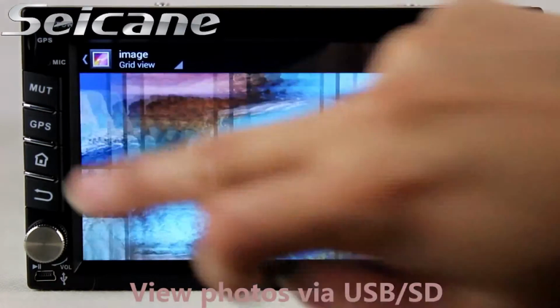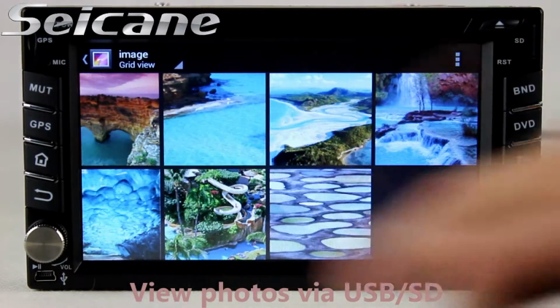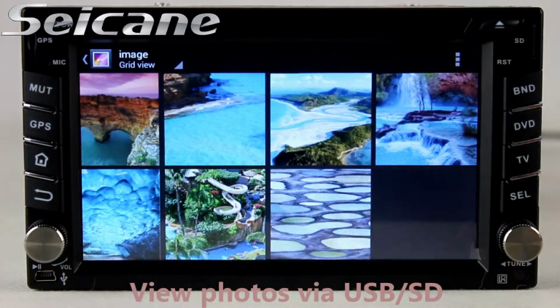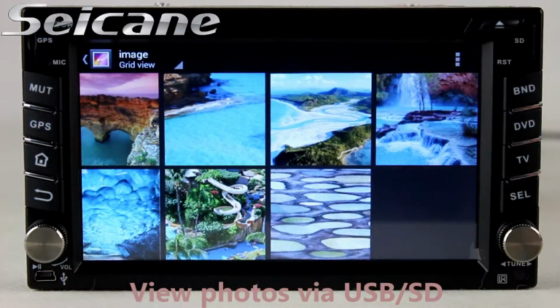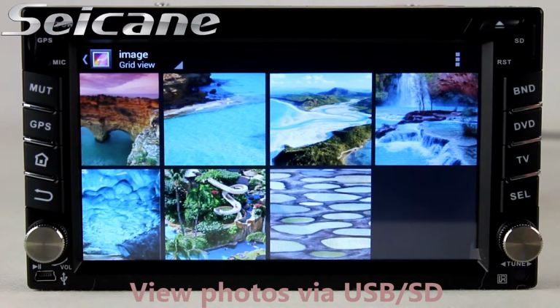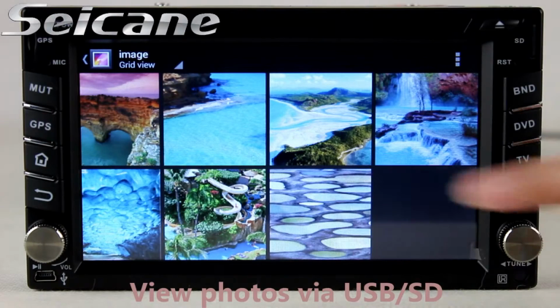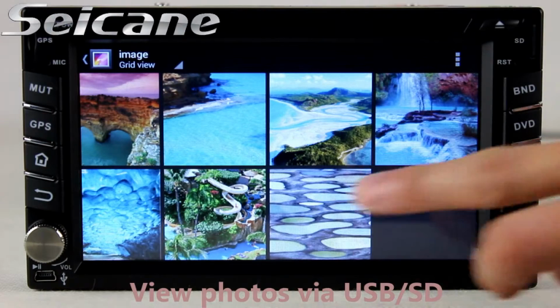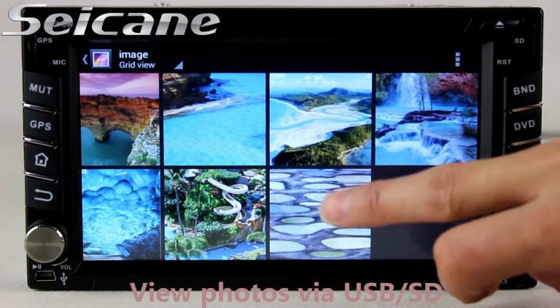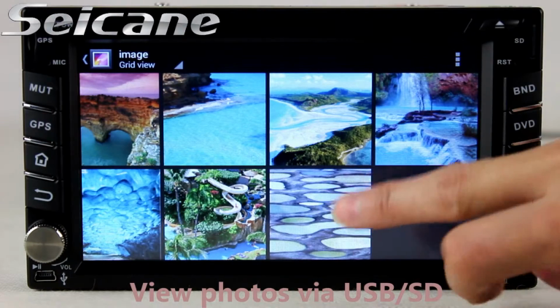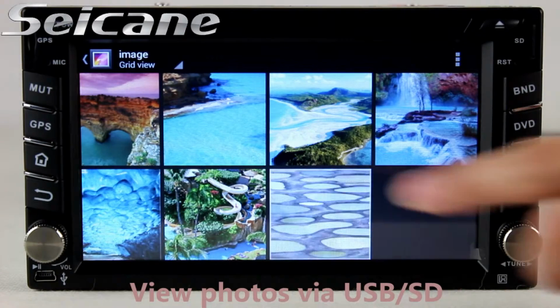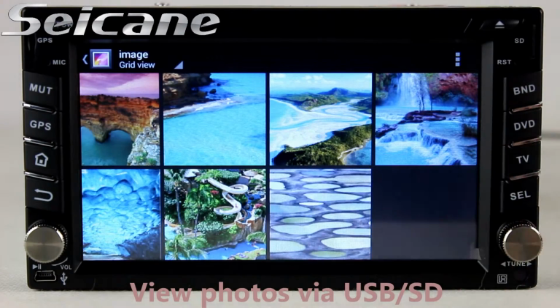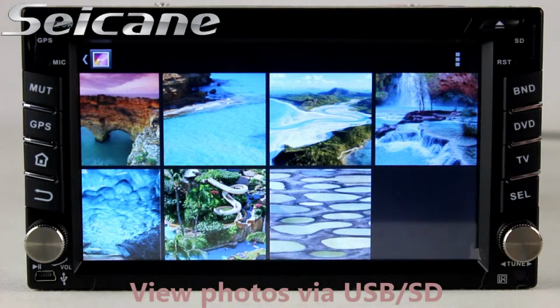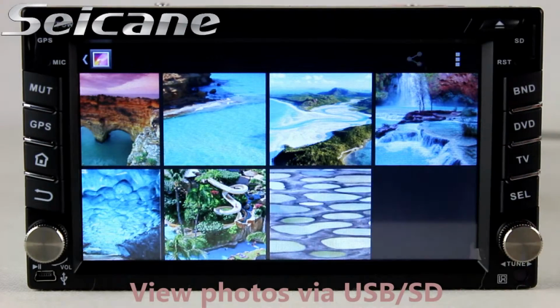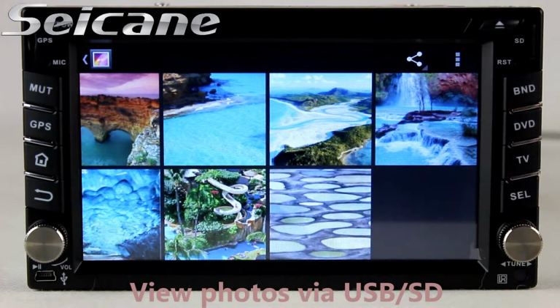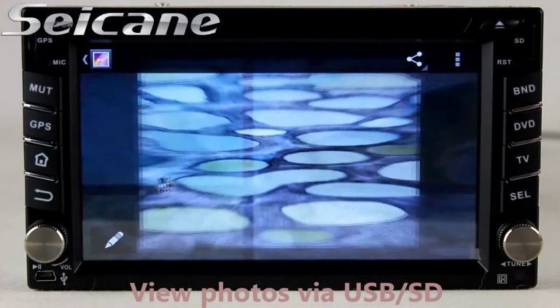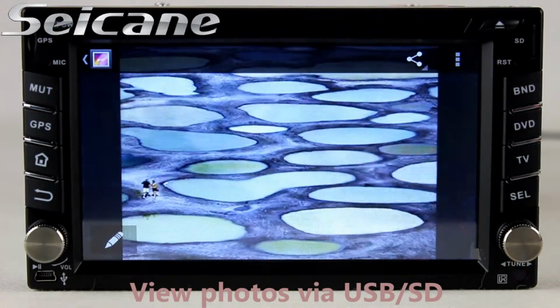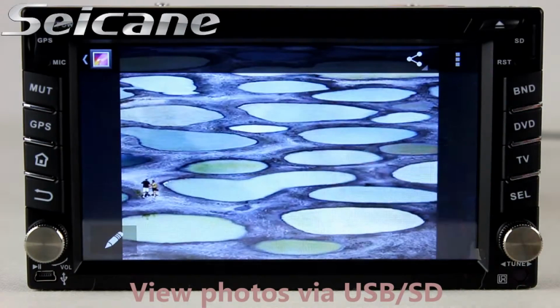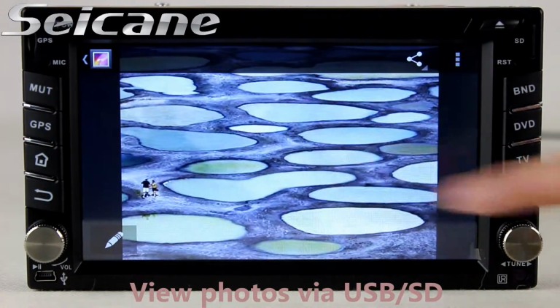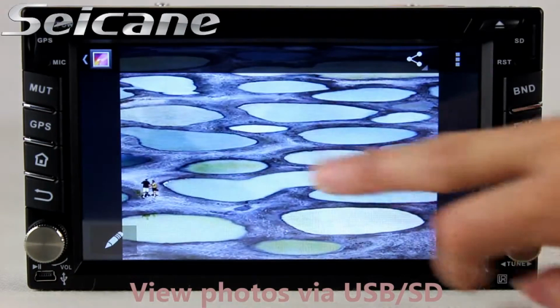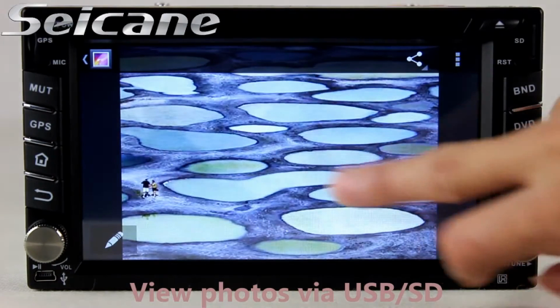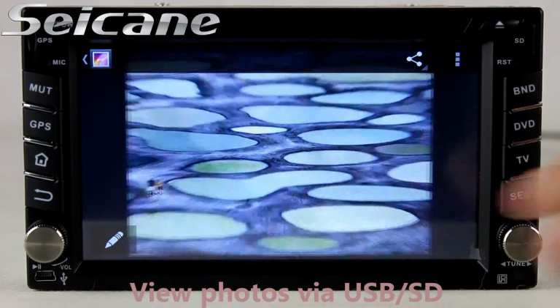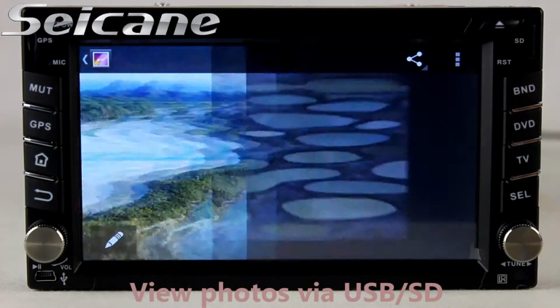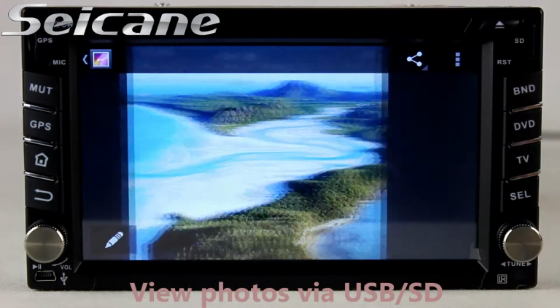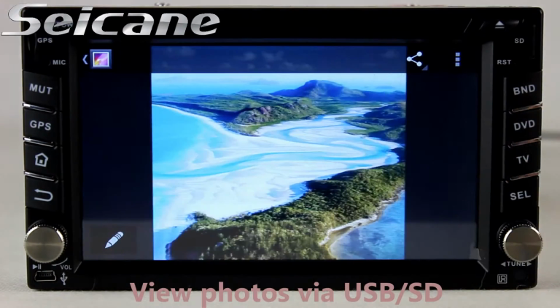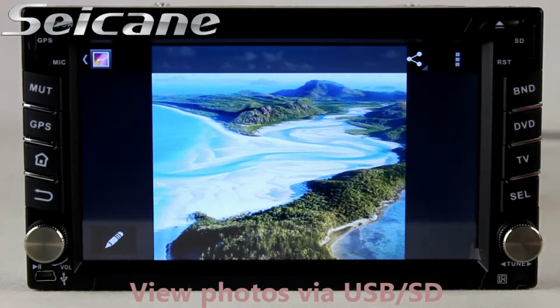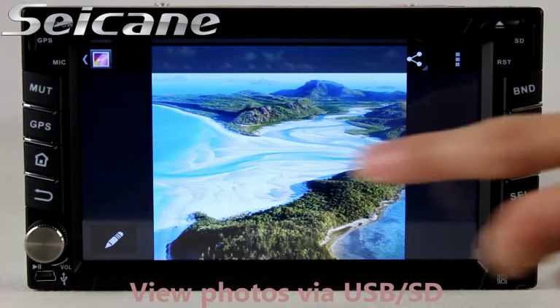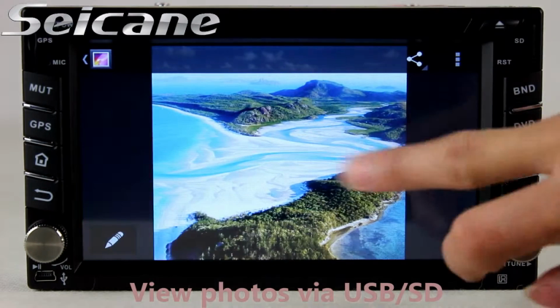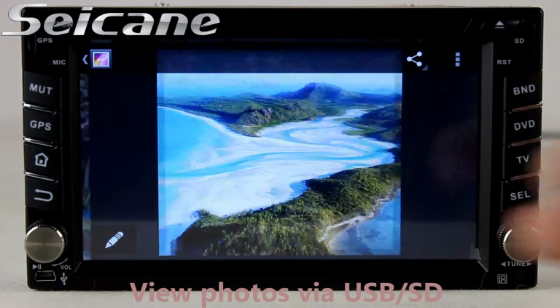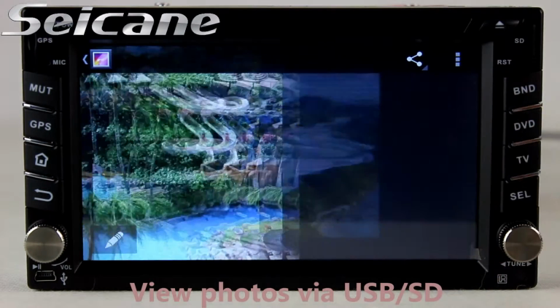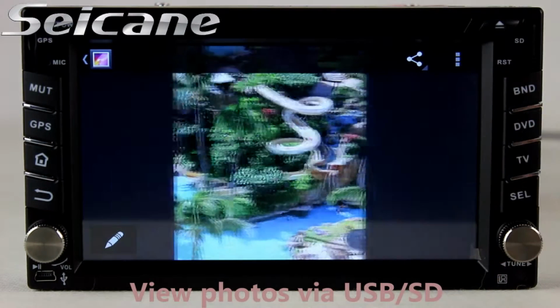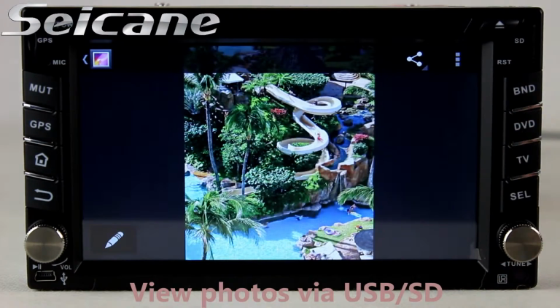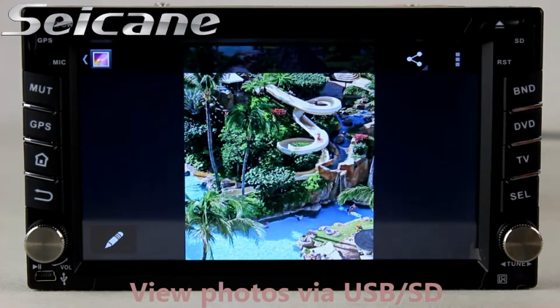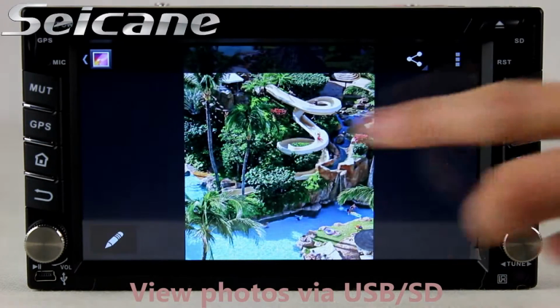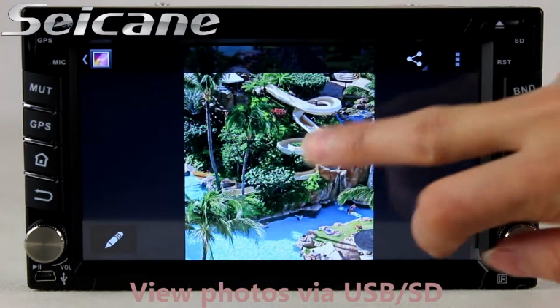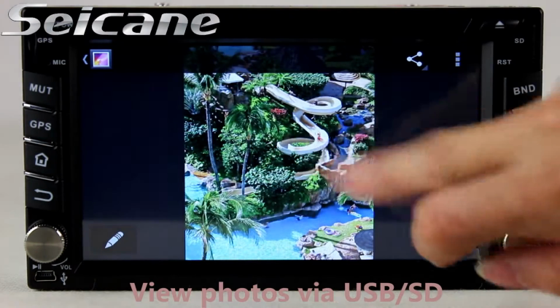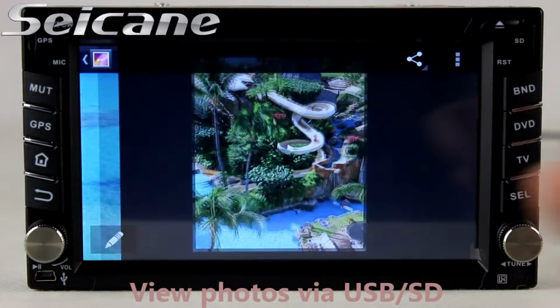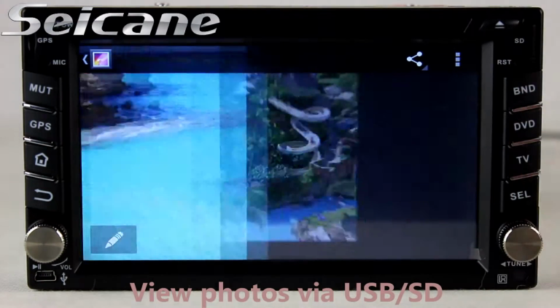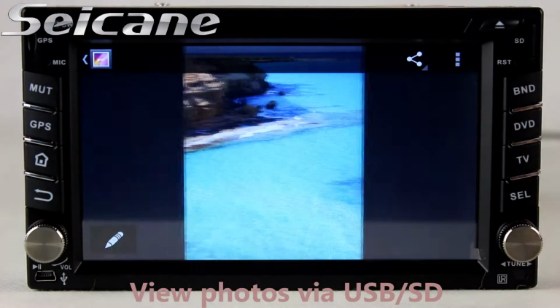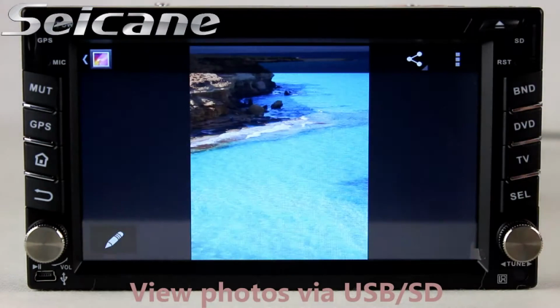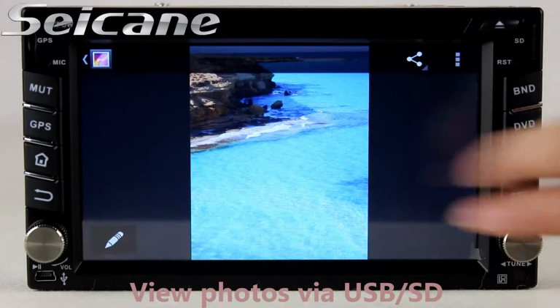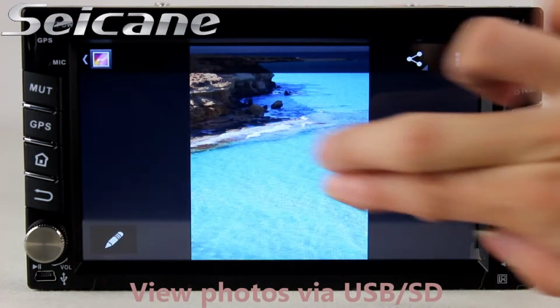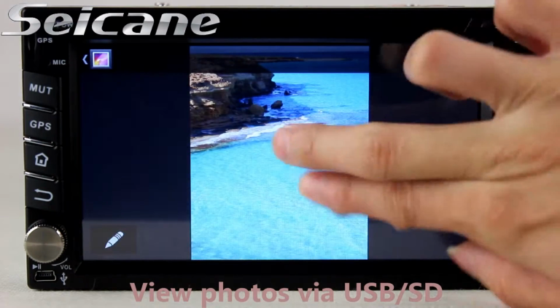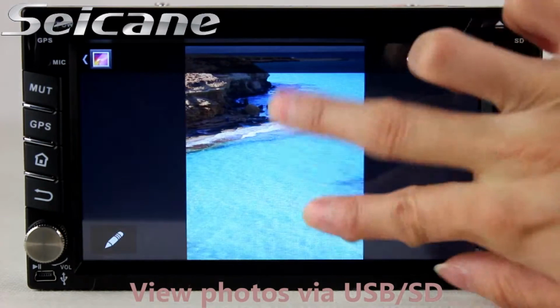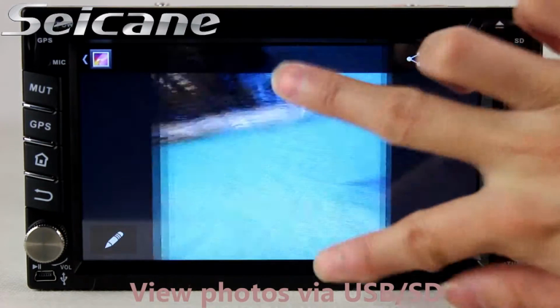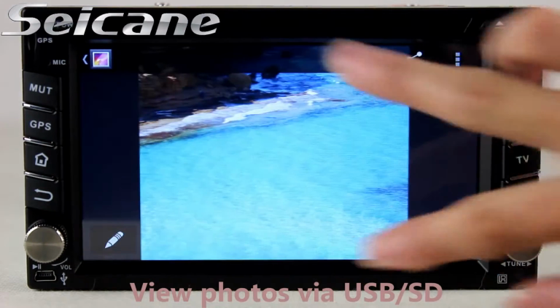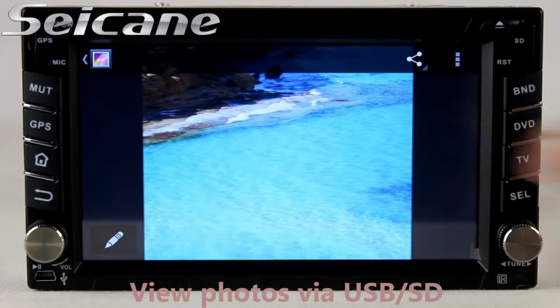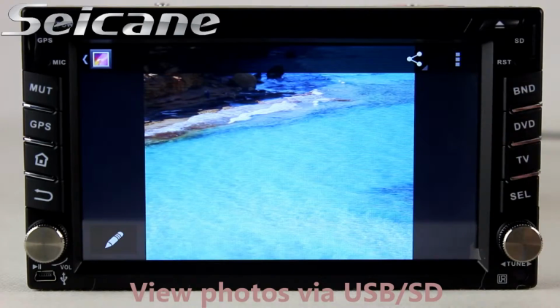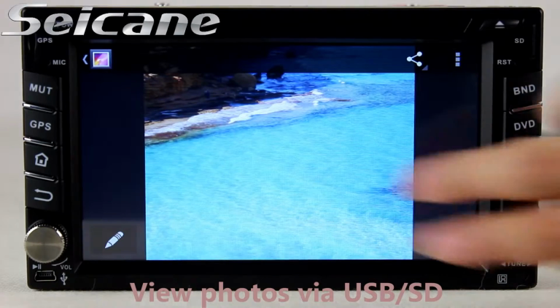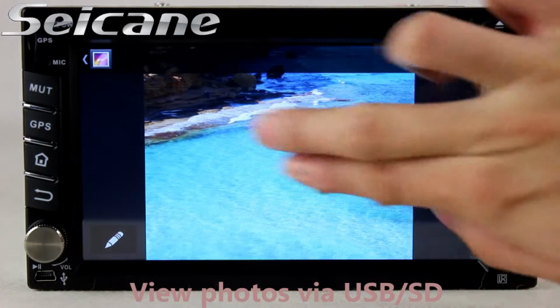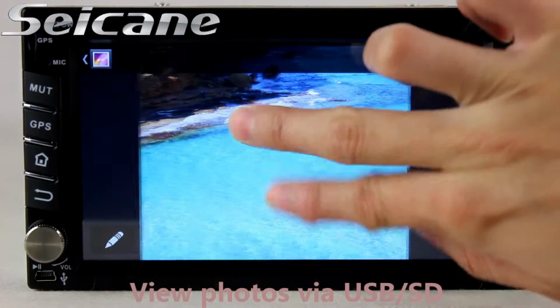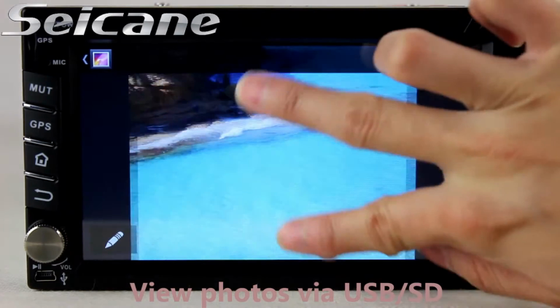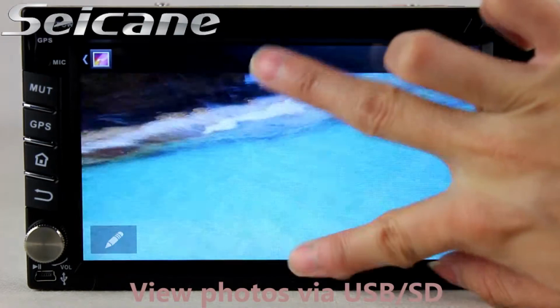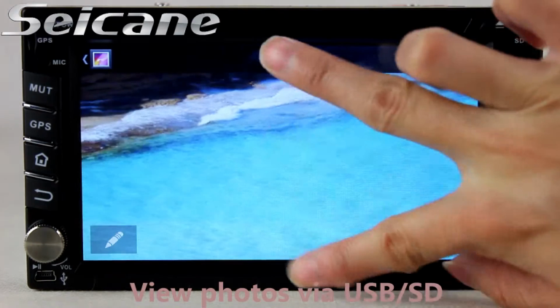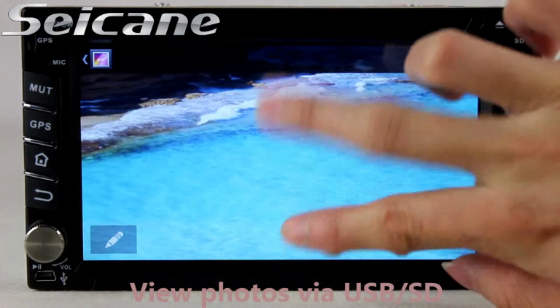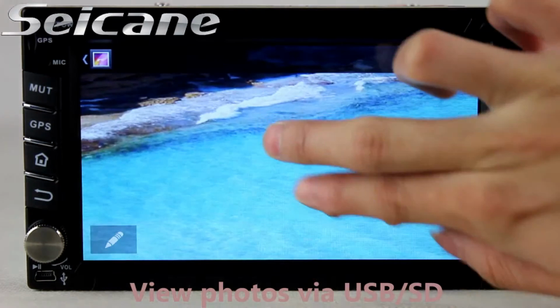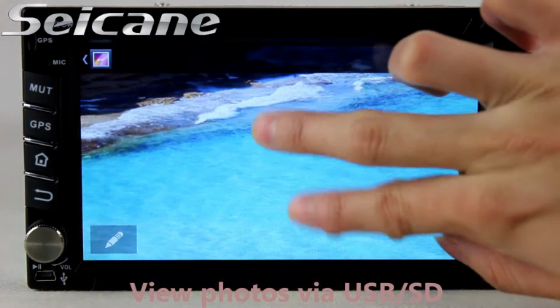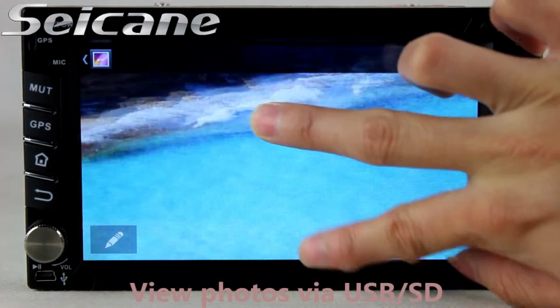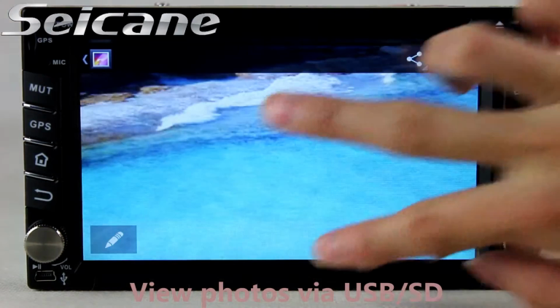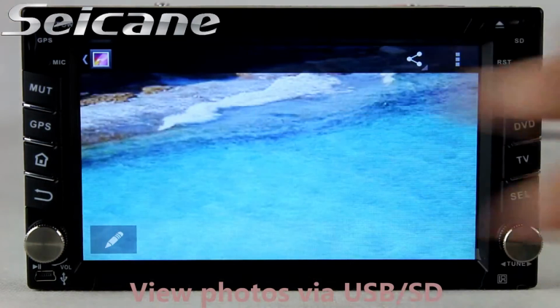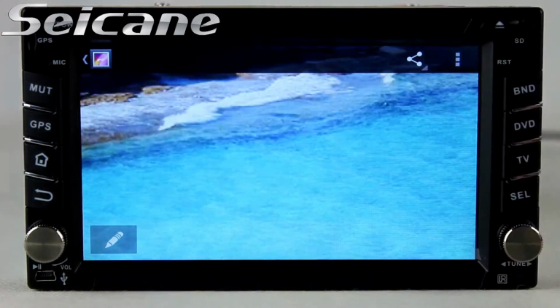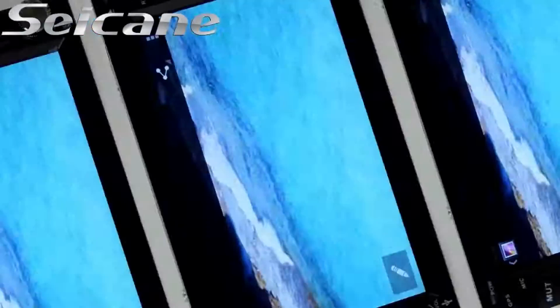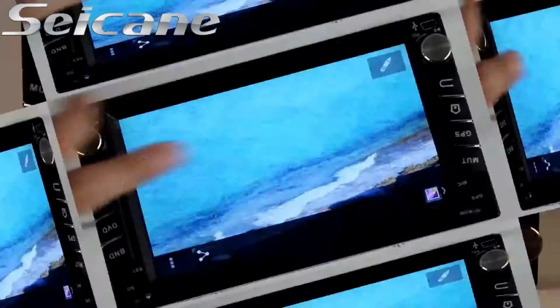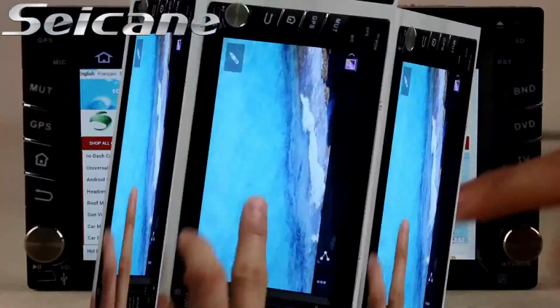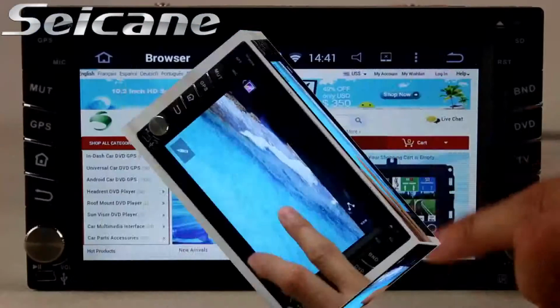Back to the main menu and enter the photo interface. You can view photos by sliding your fingers on the screen.